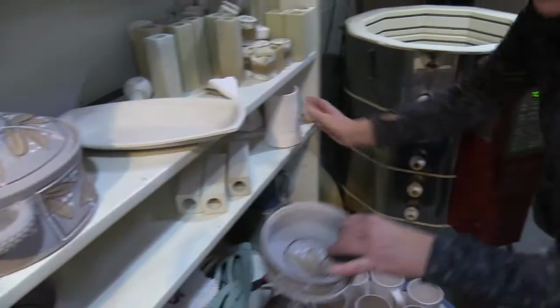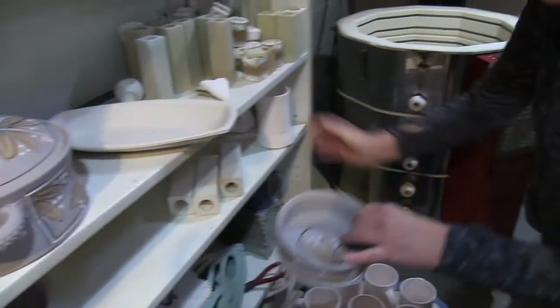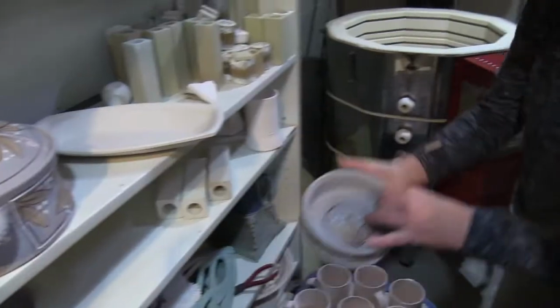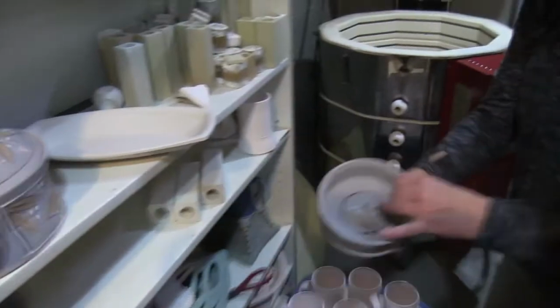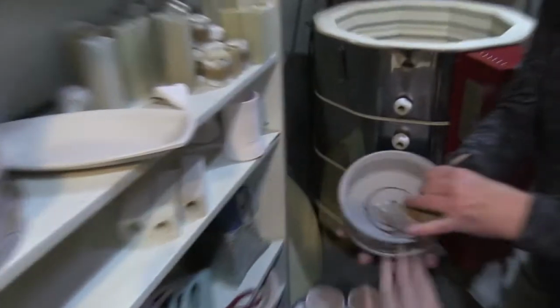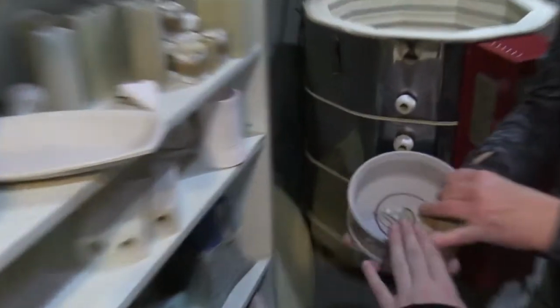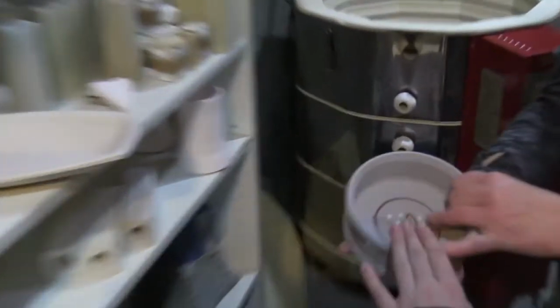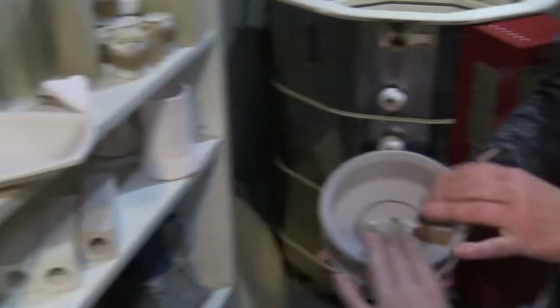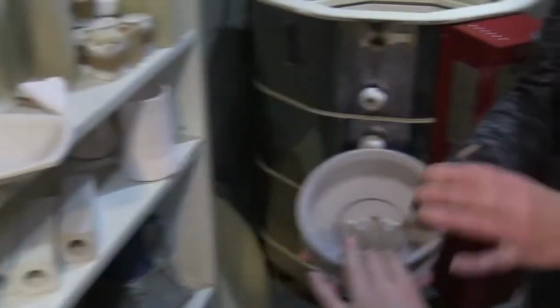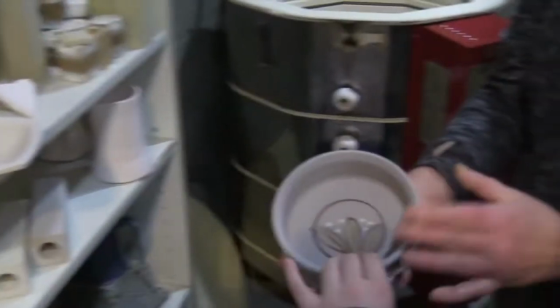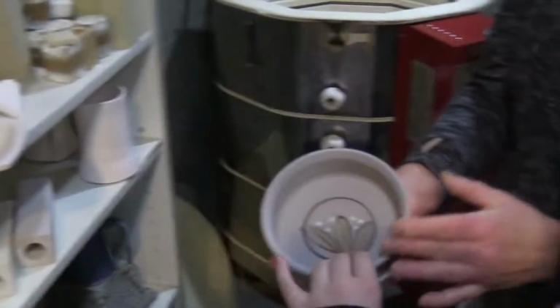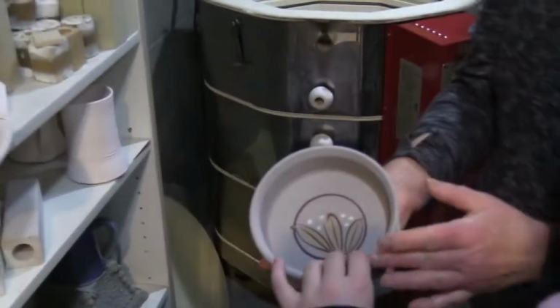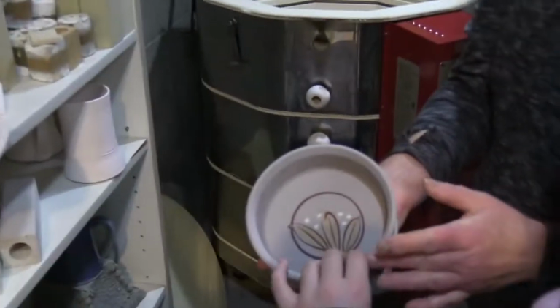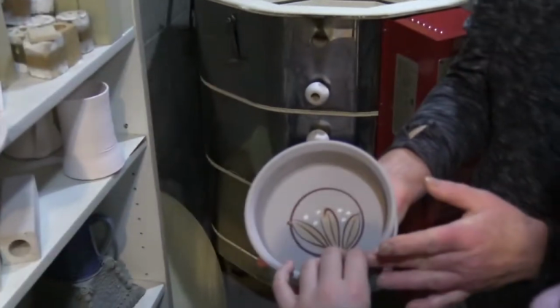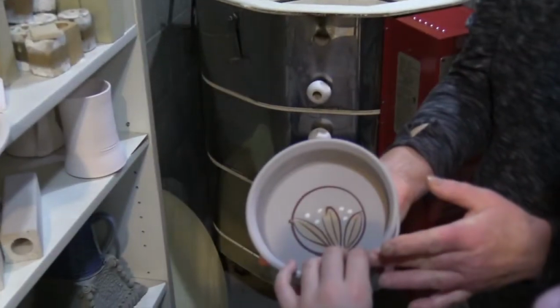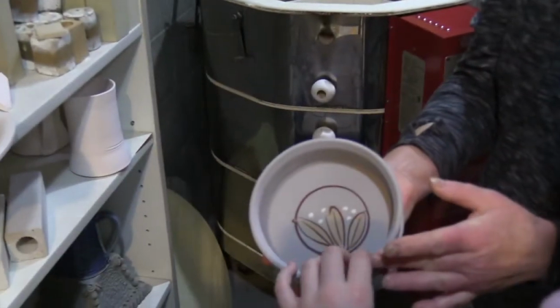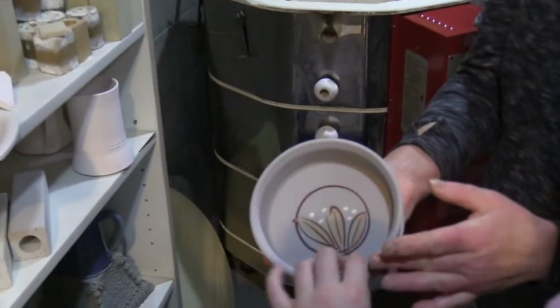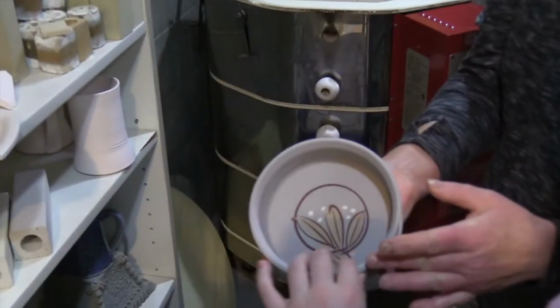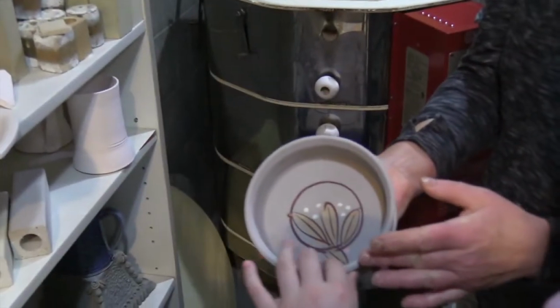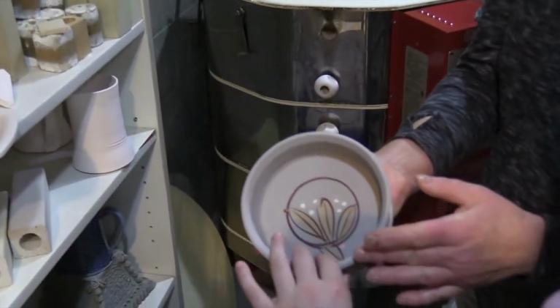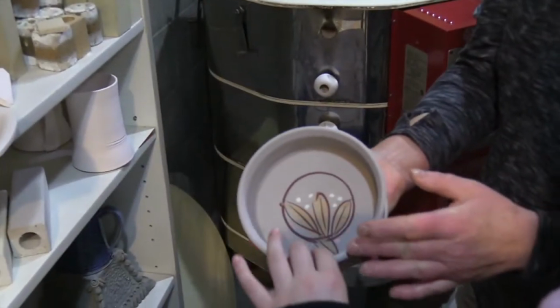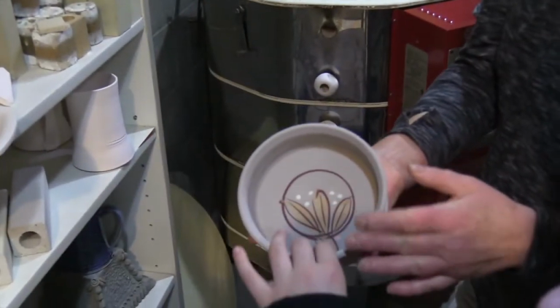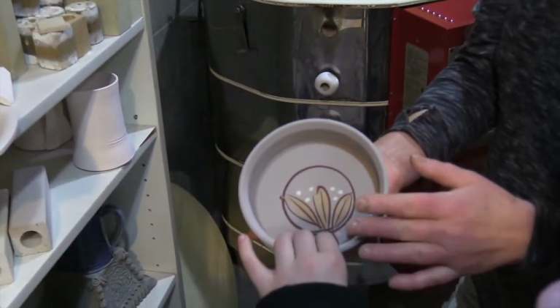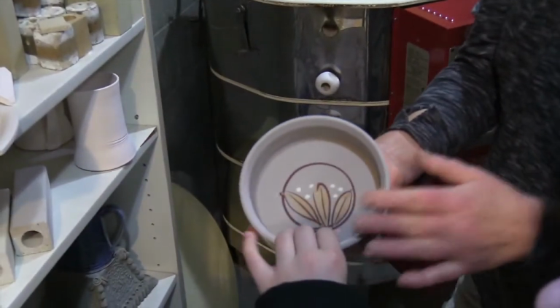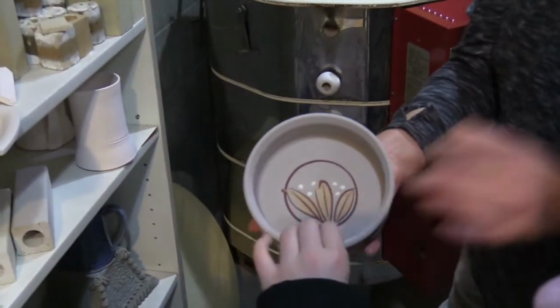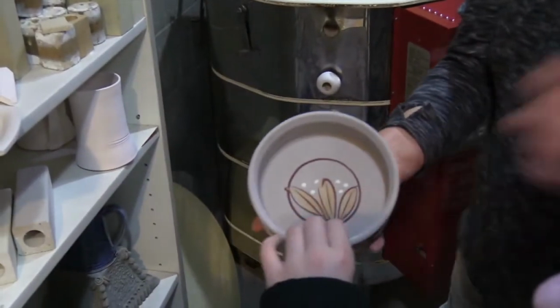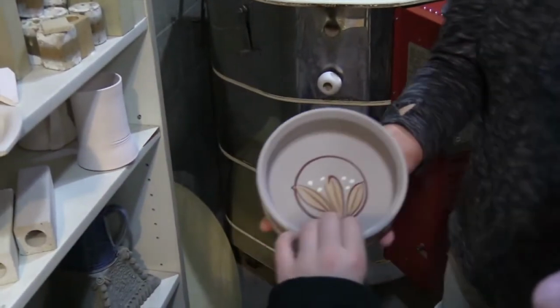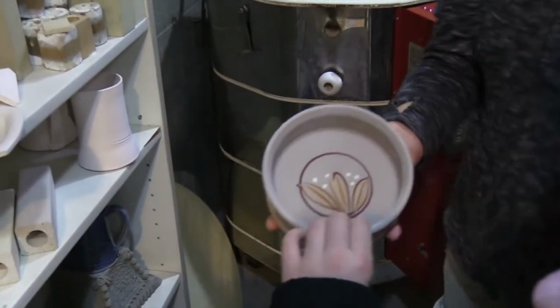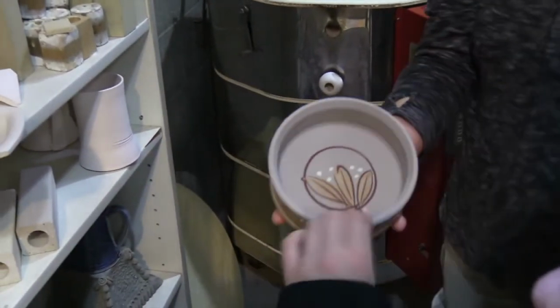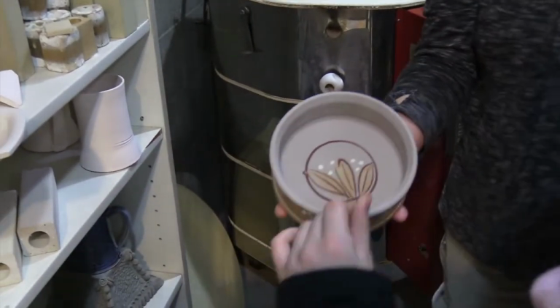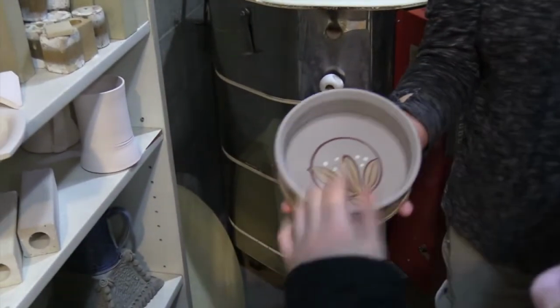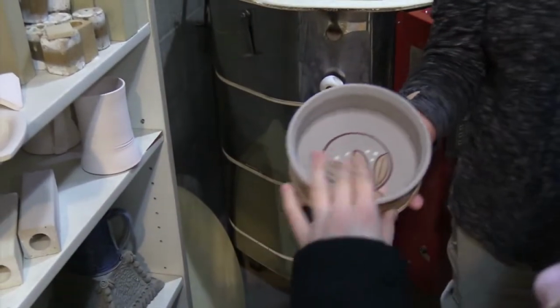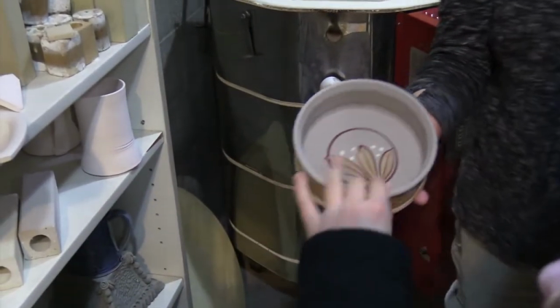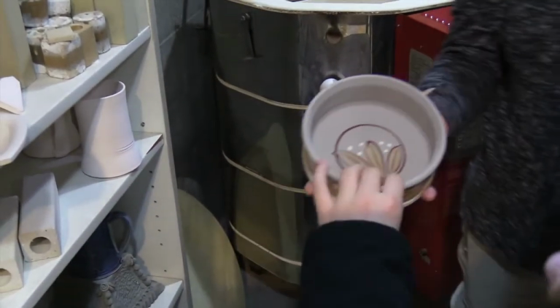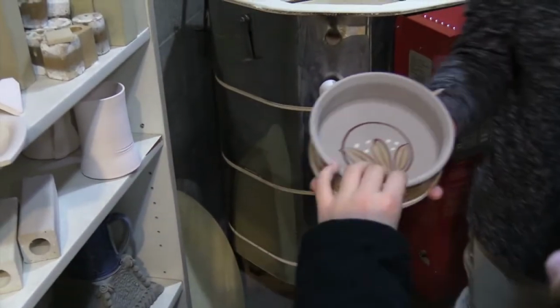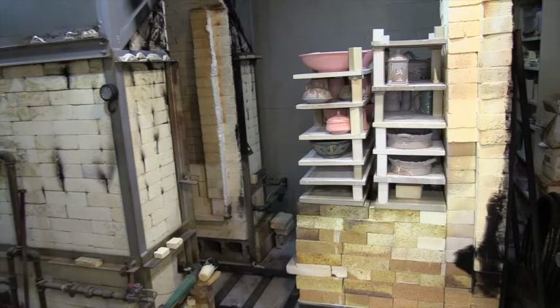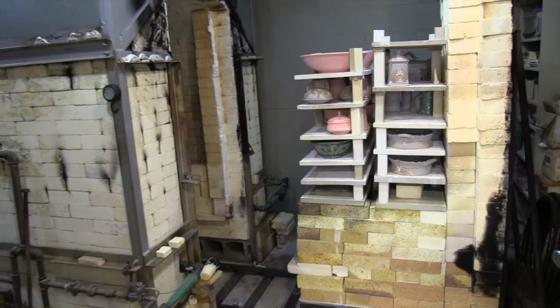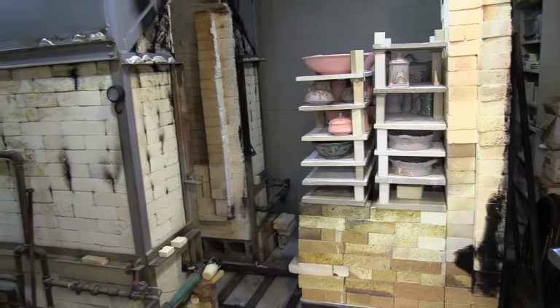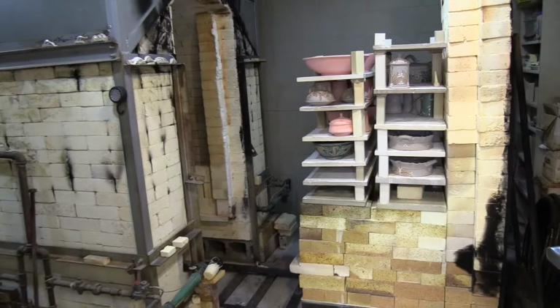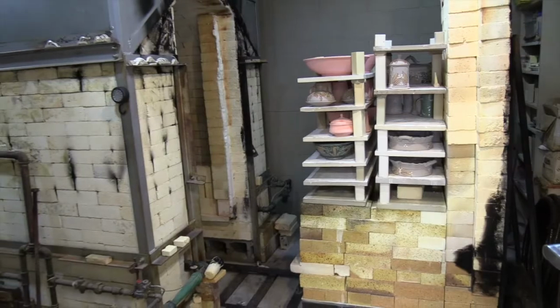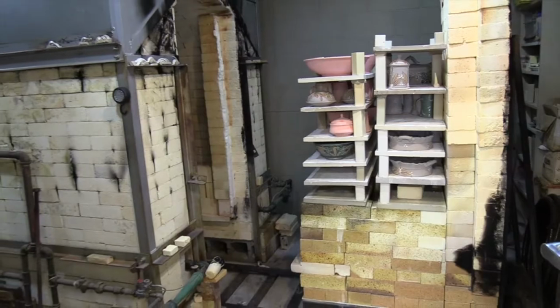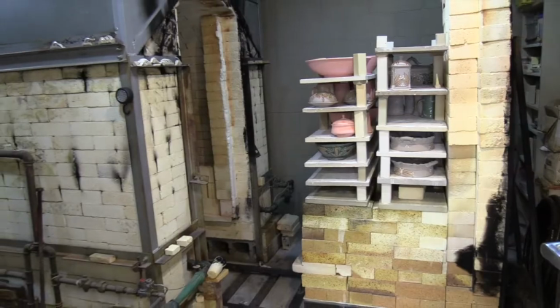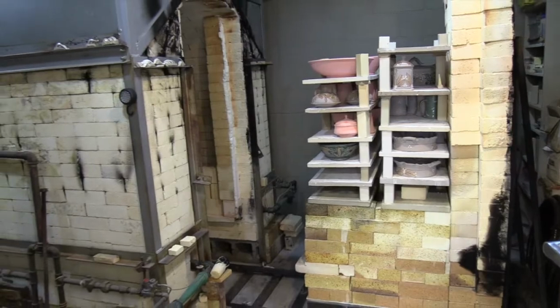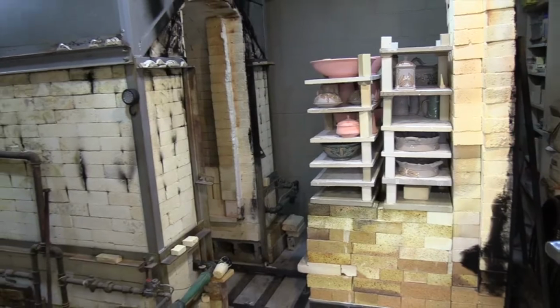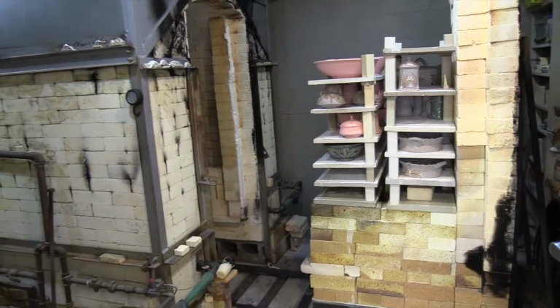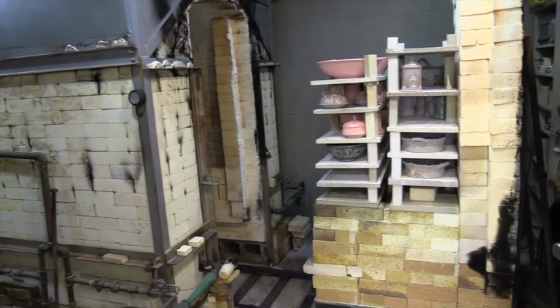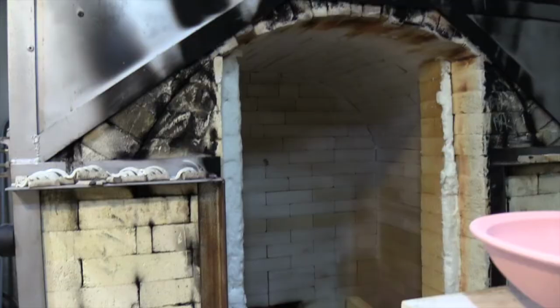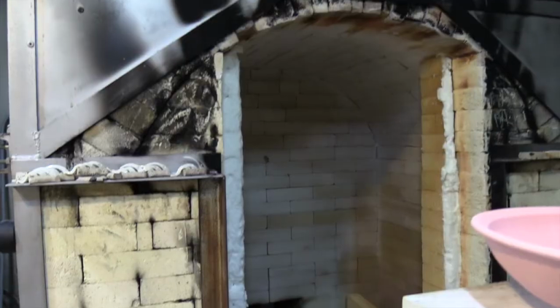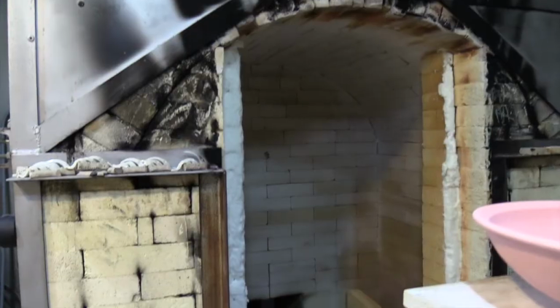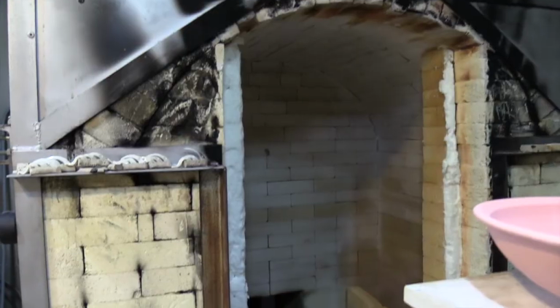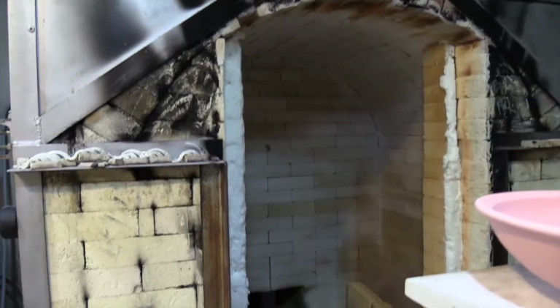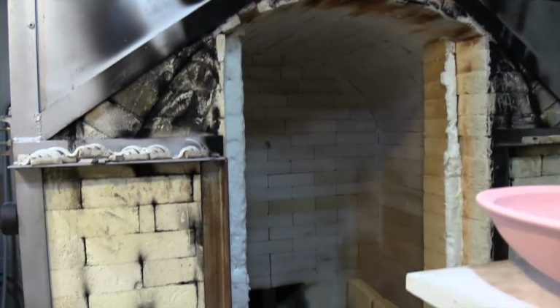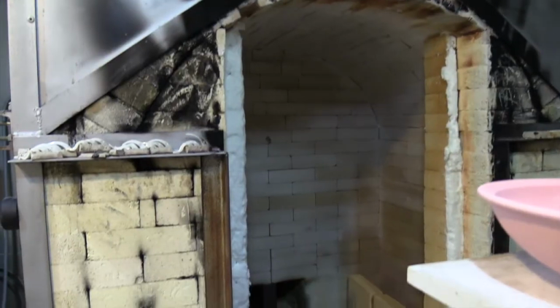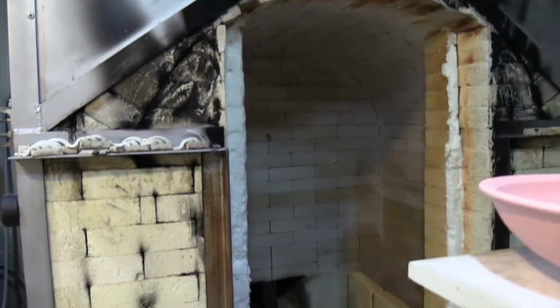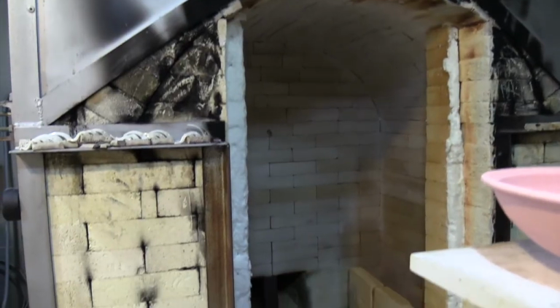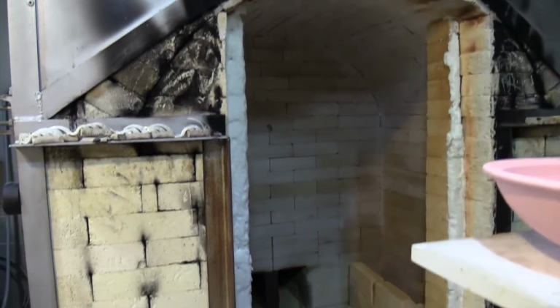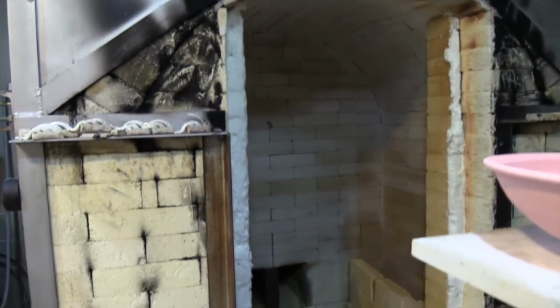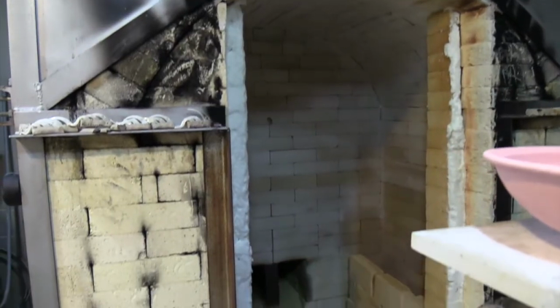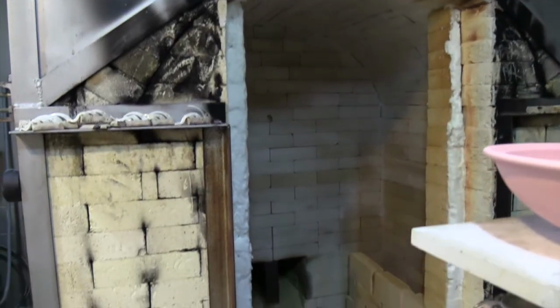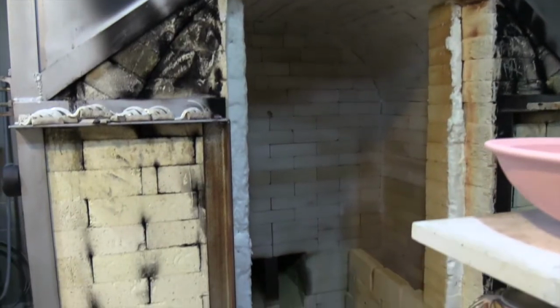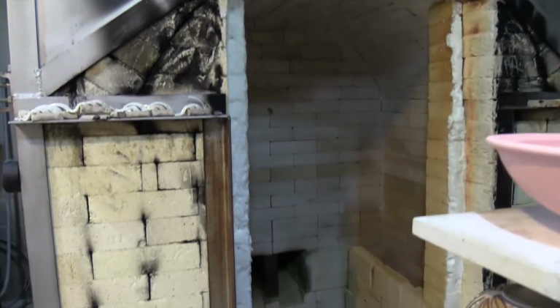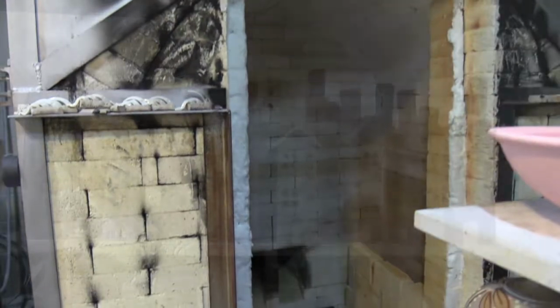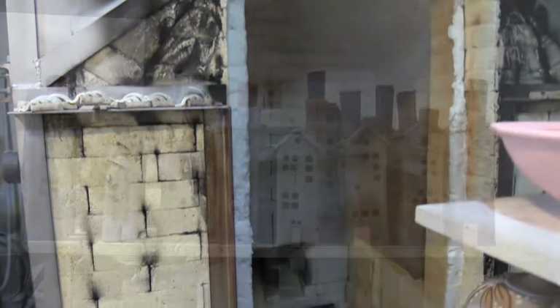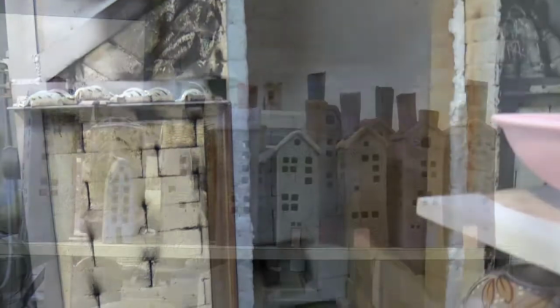So you paint it up. And then I put it in that big kiln there. So it gets fired three times.